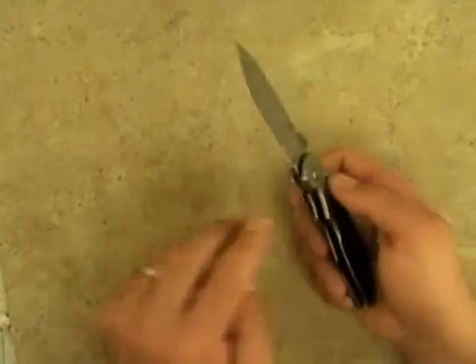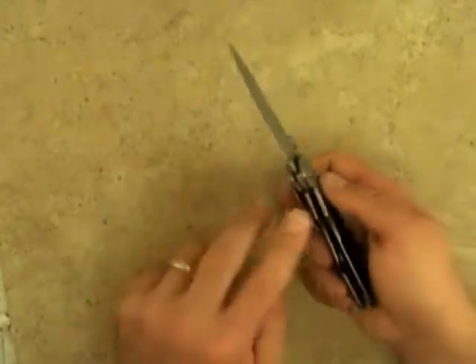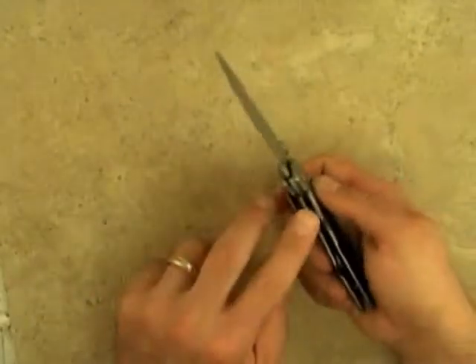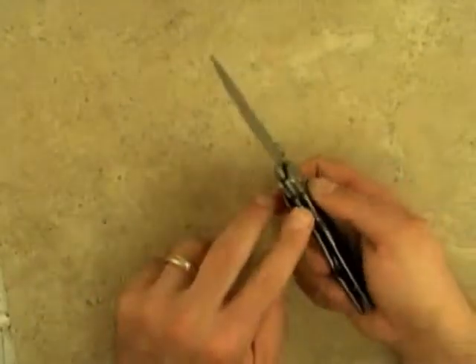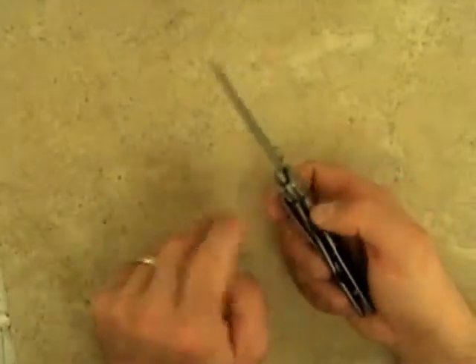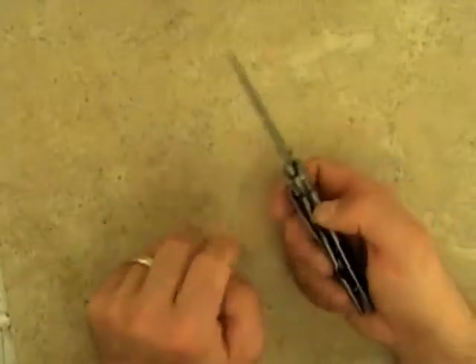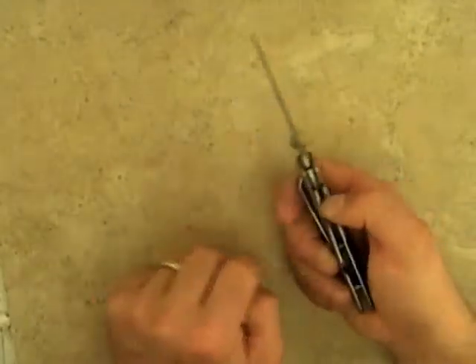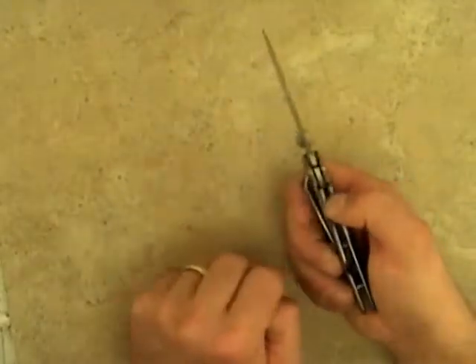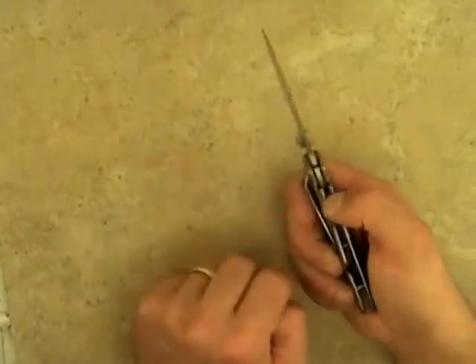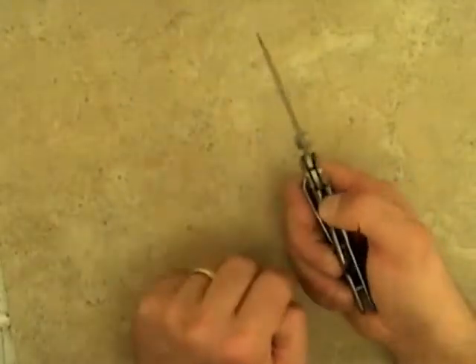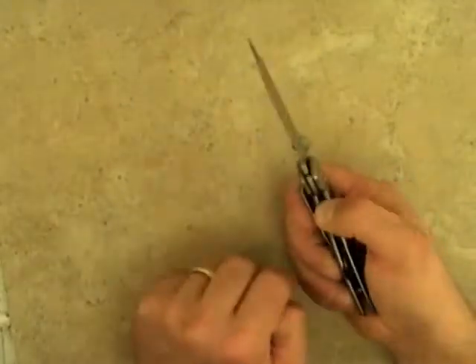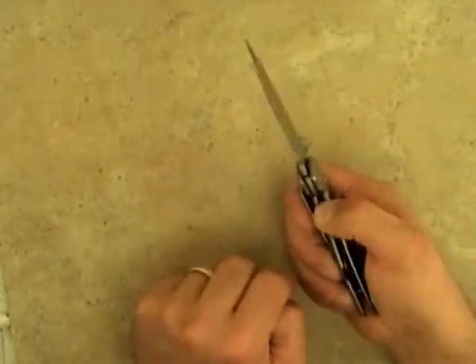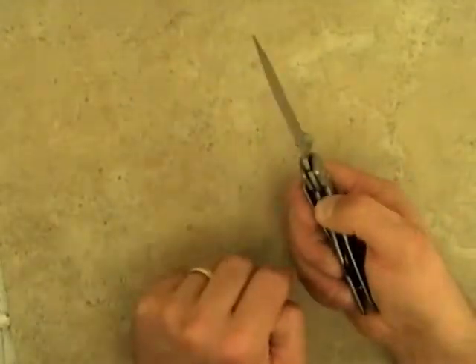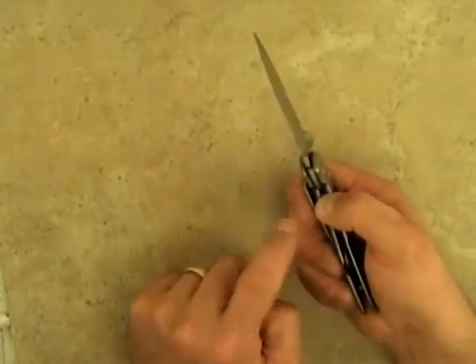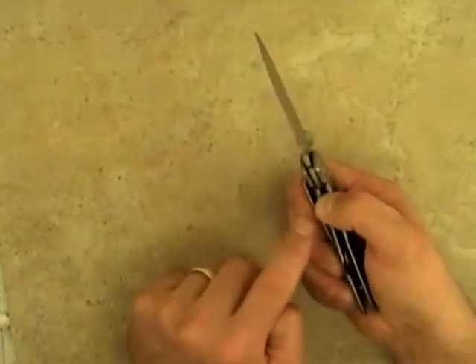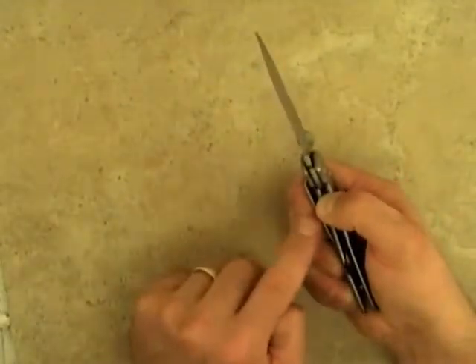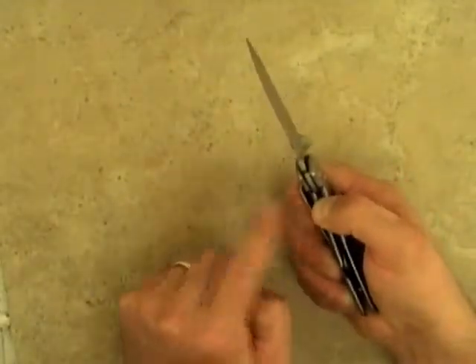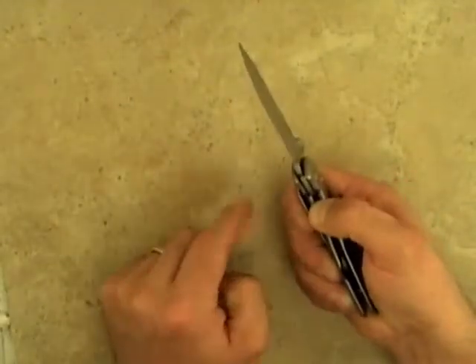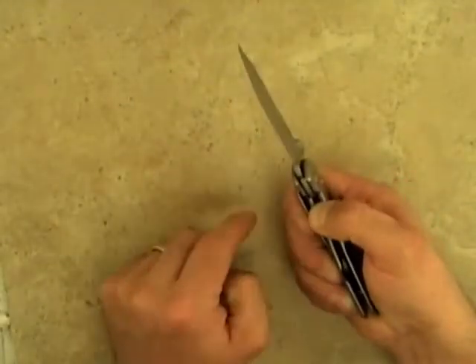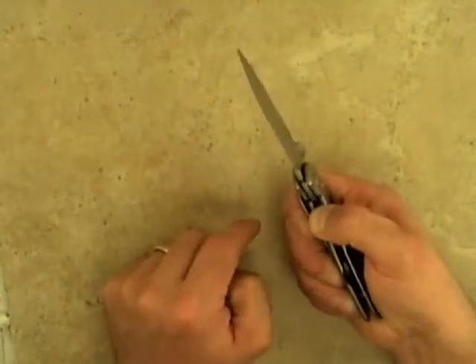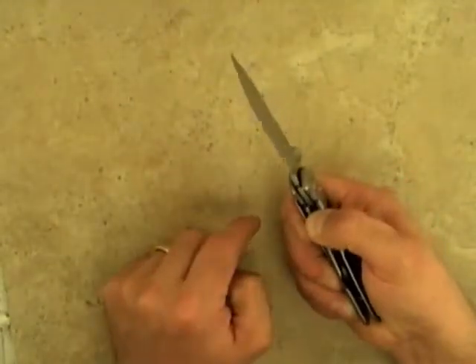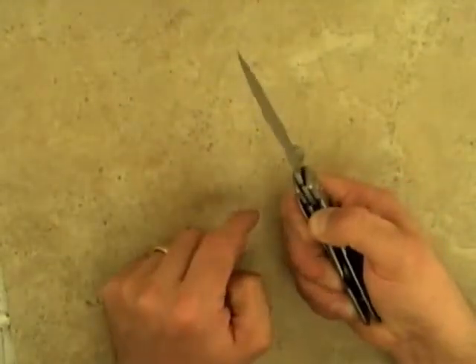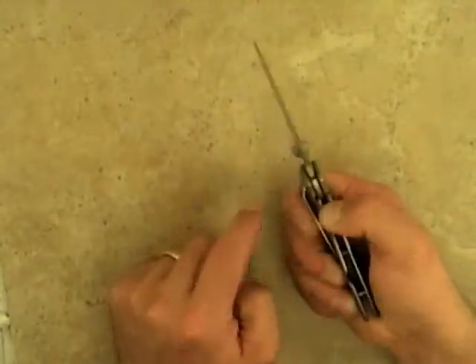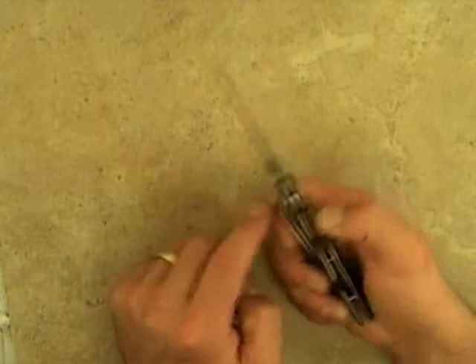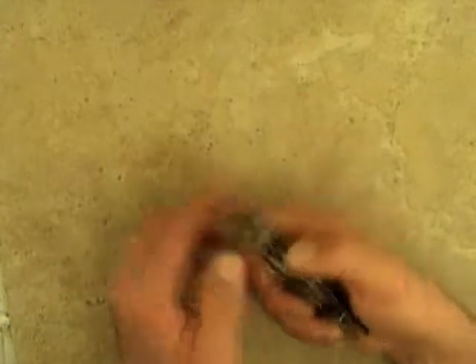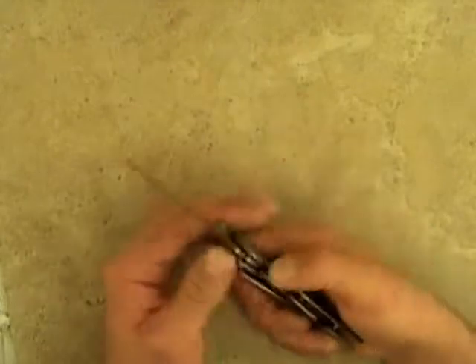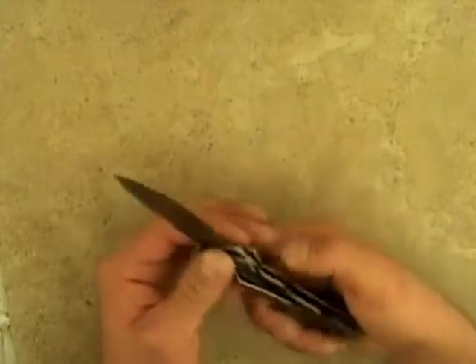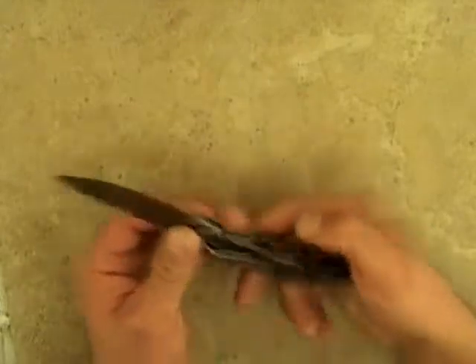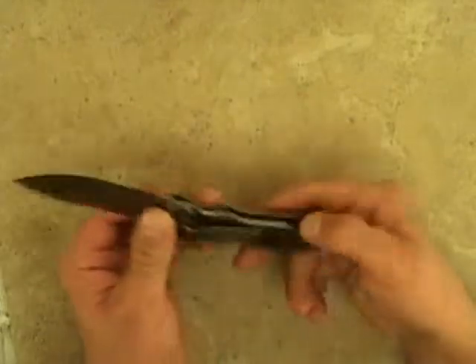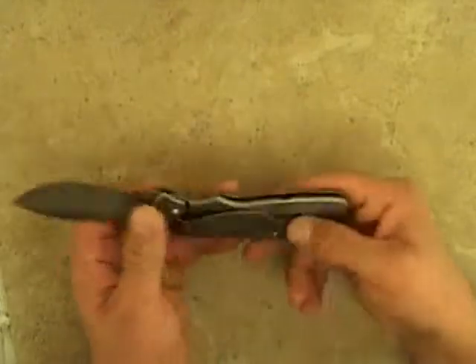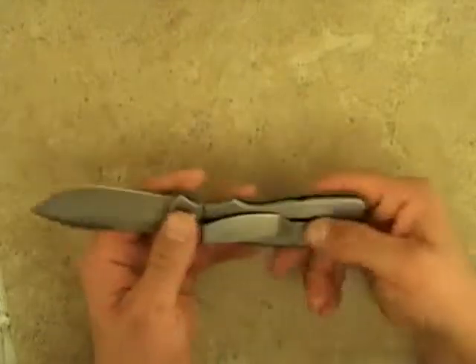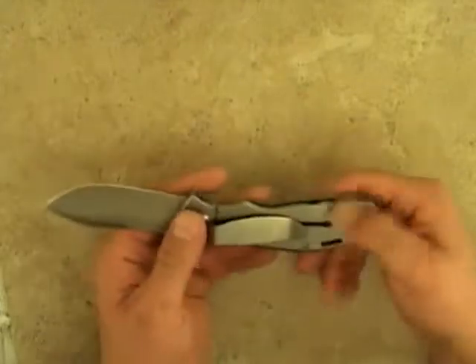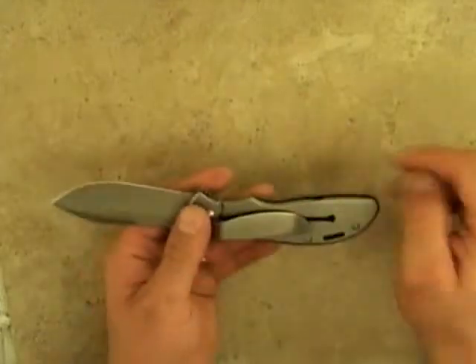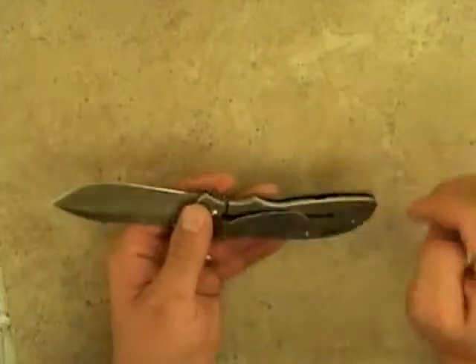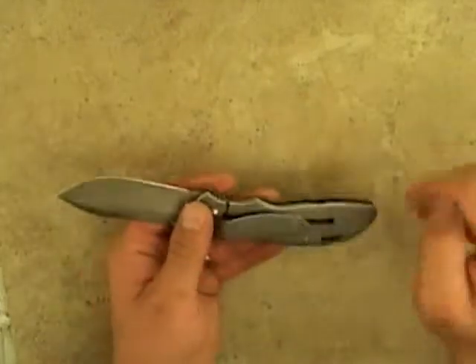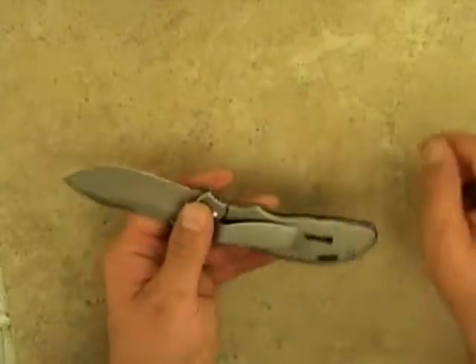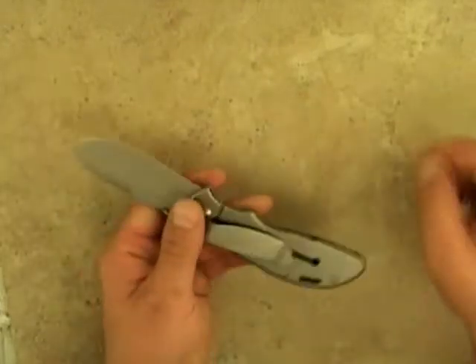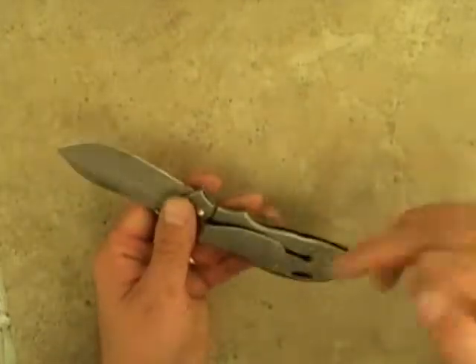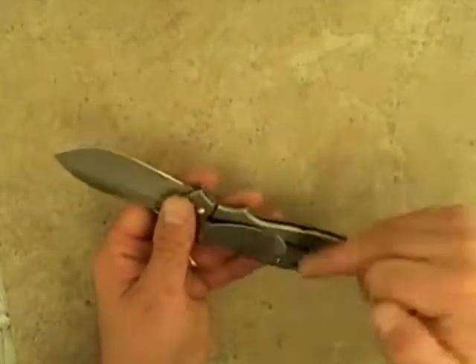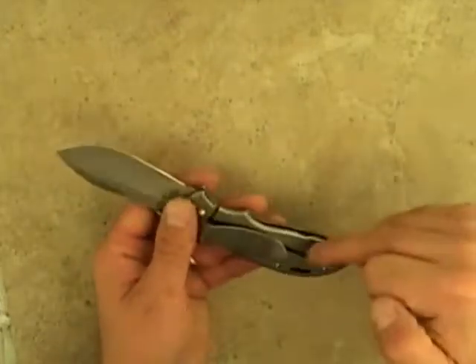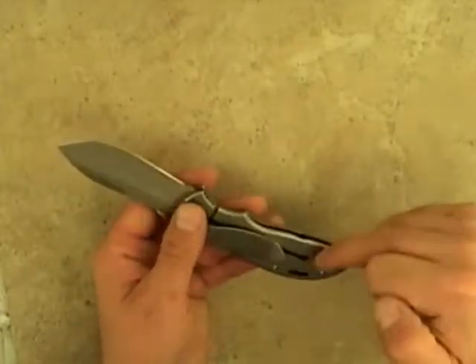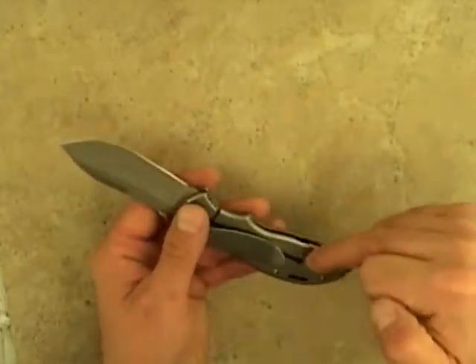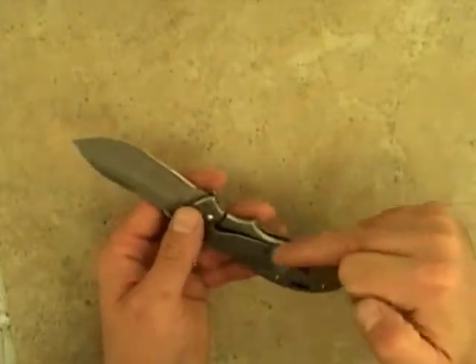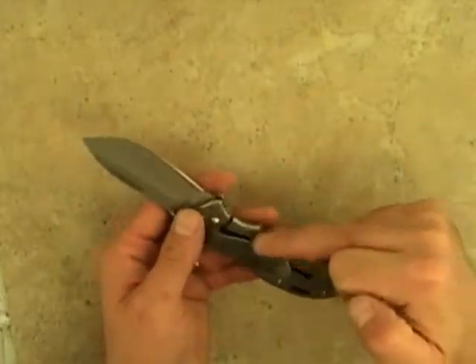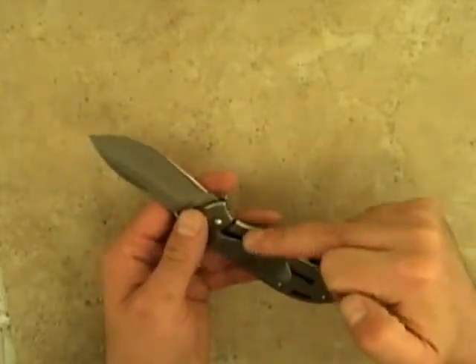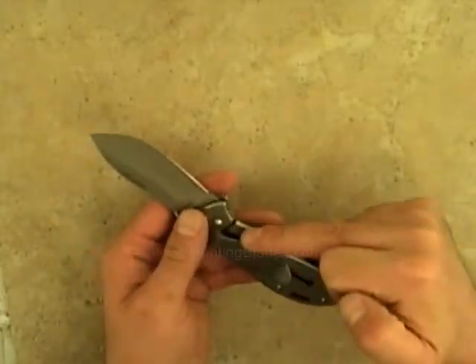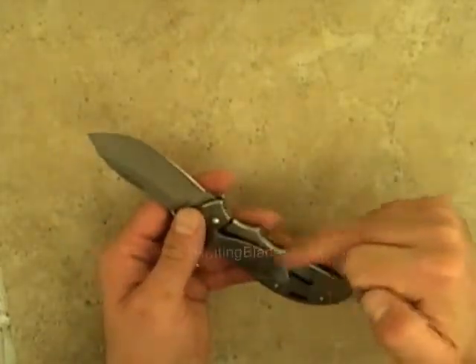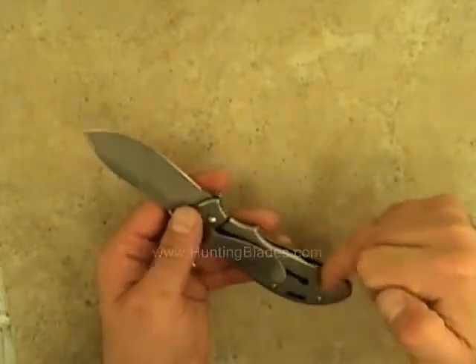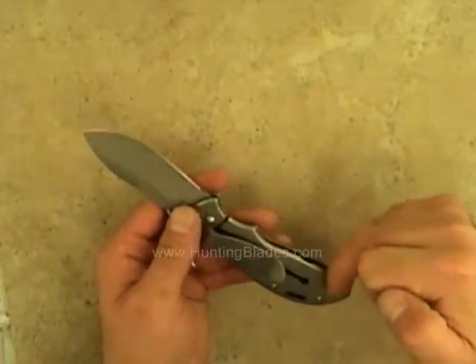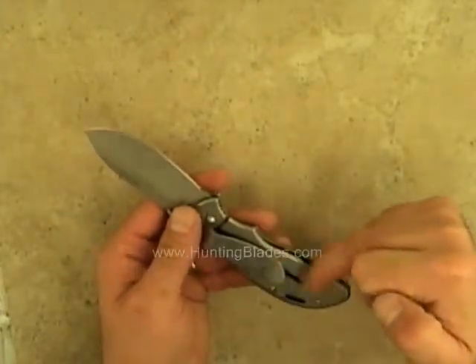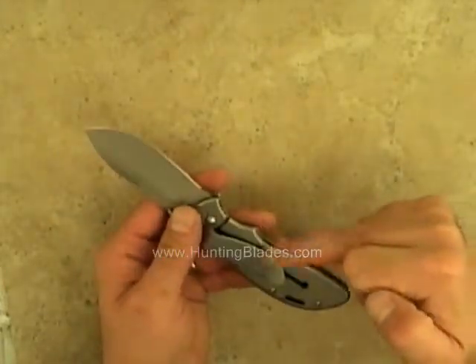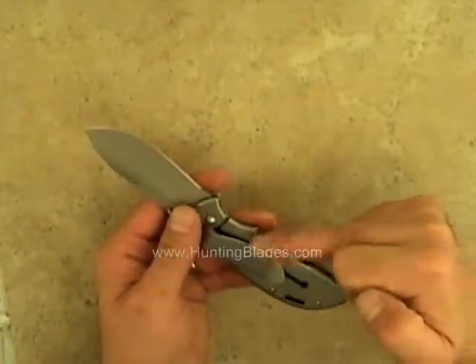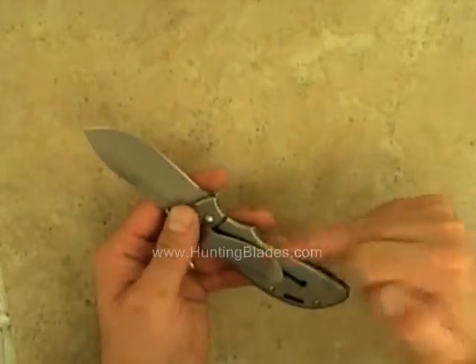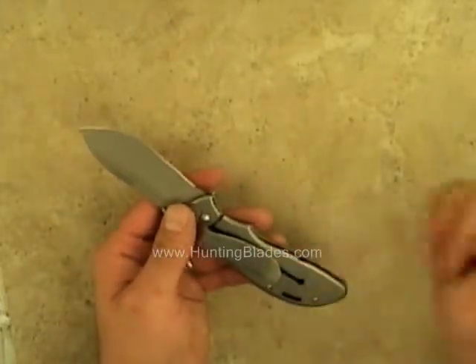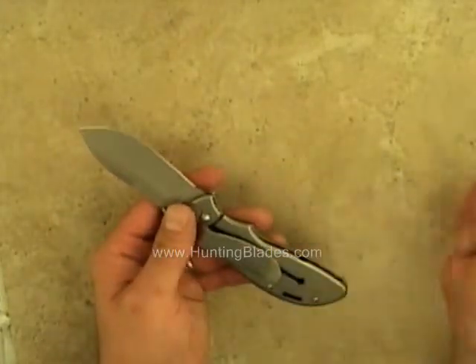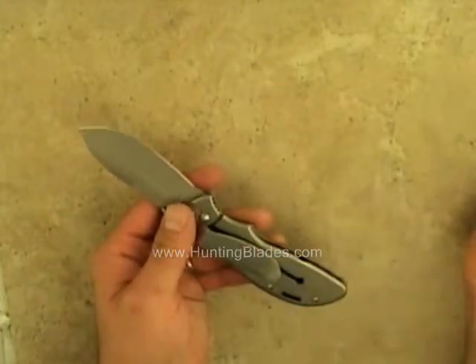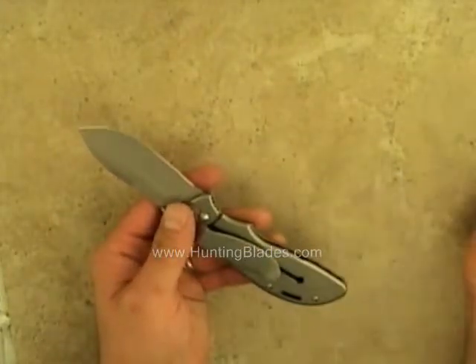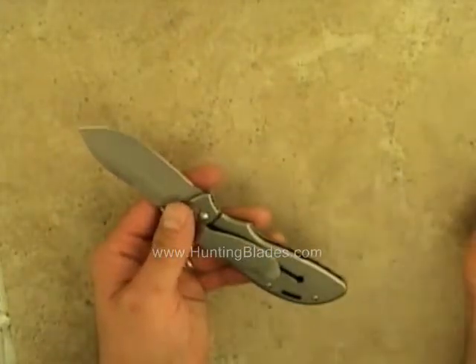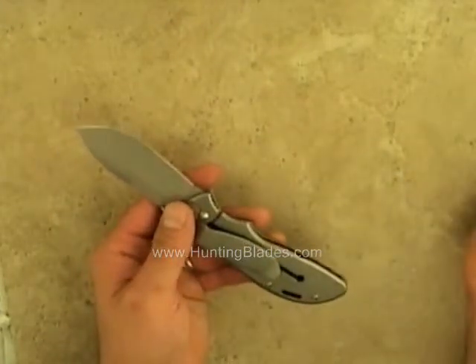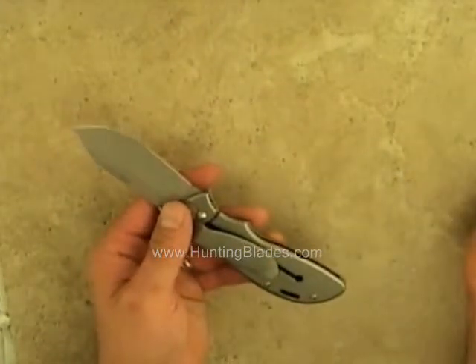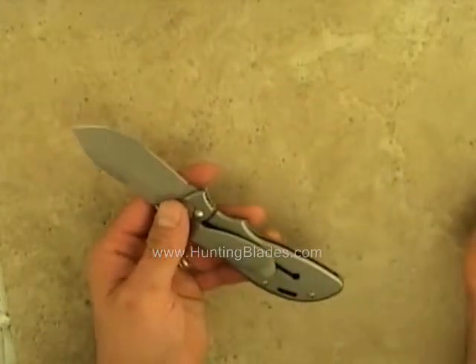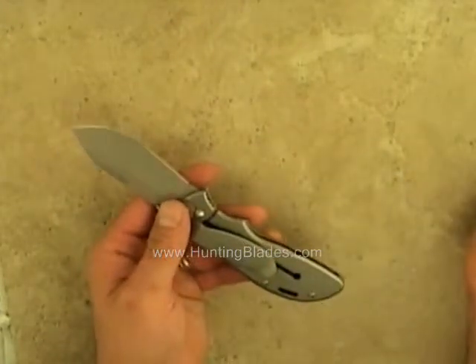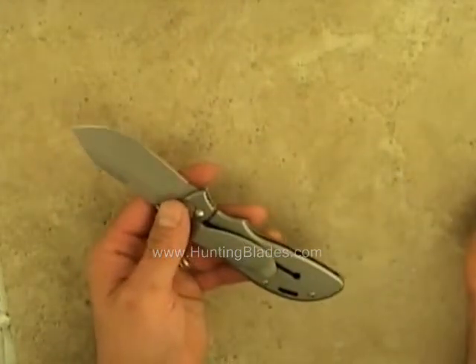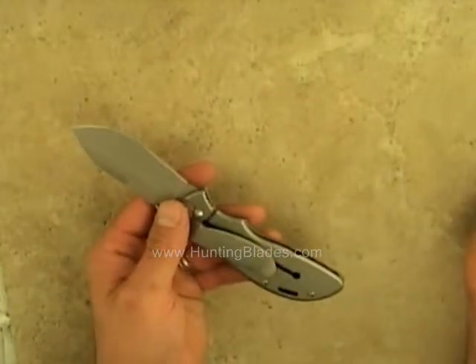It is a liner lock design, and what's unique about this knife is that the liner lock is actually part of the grip itself.